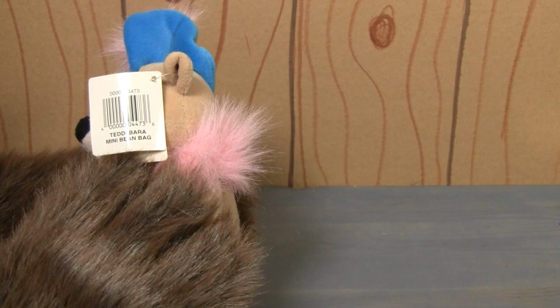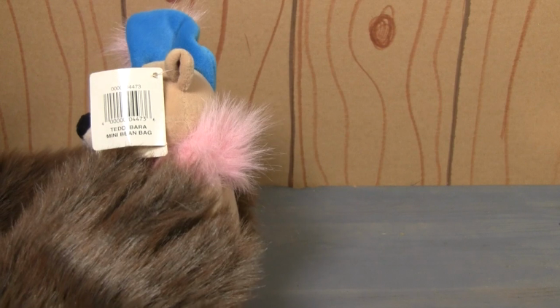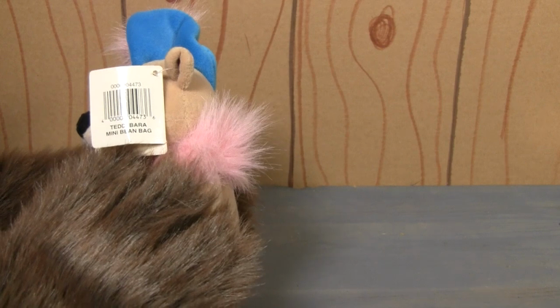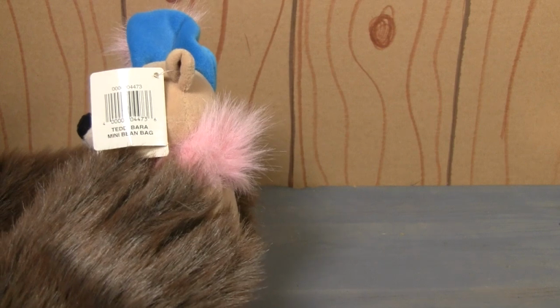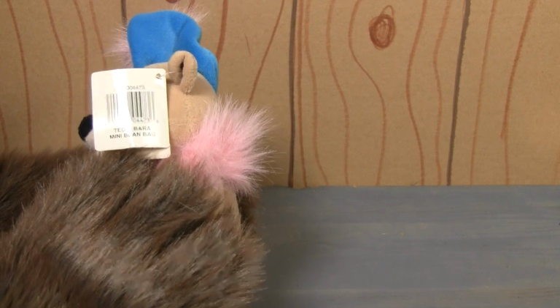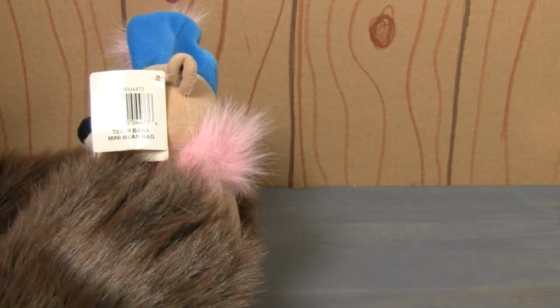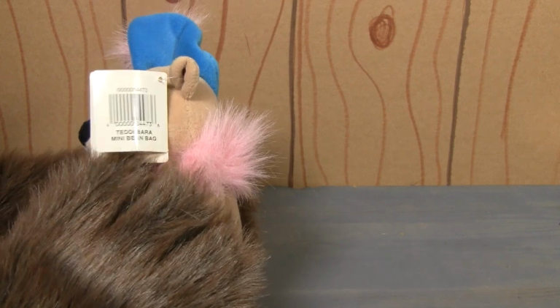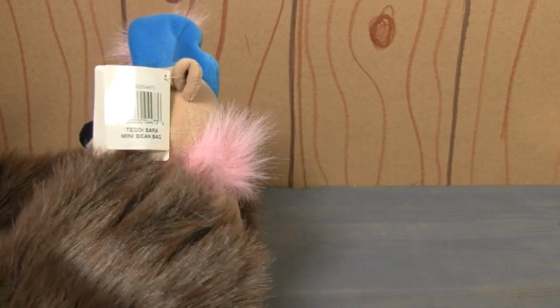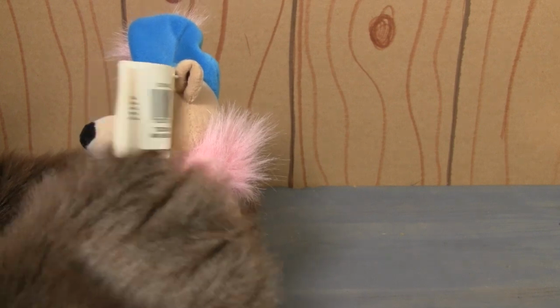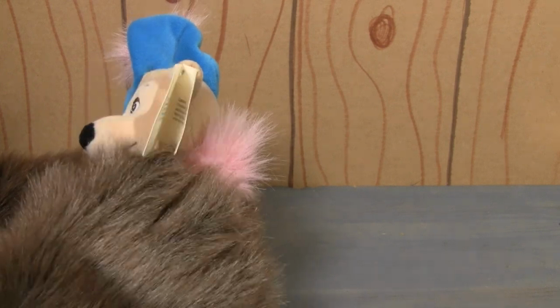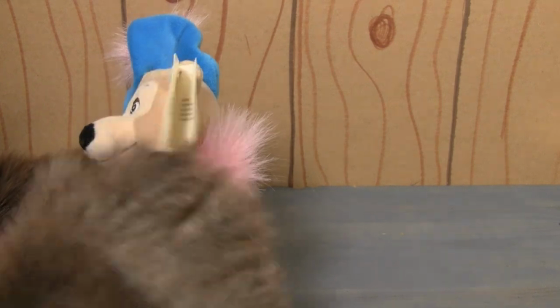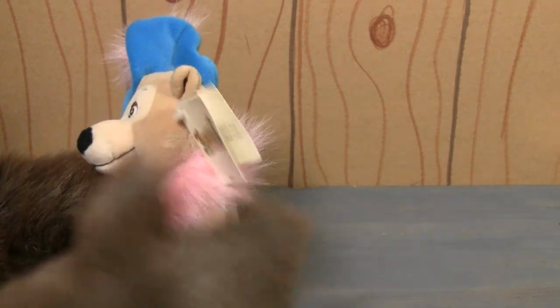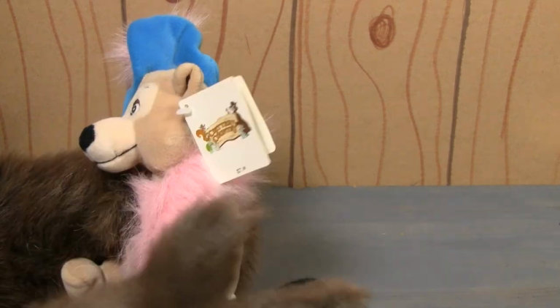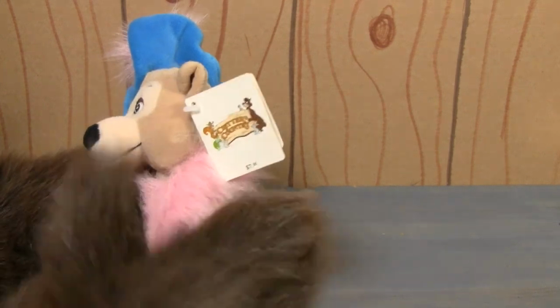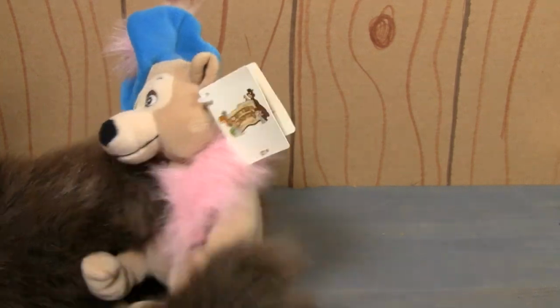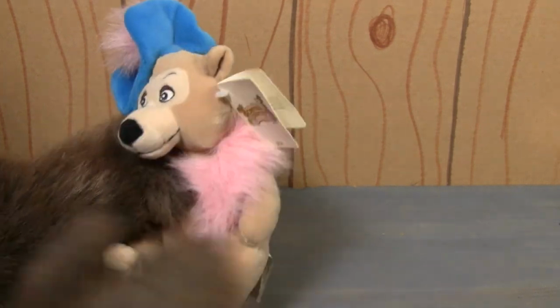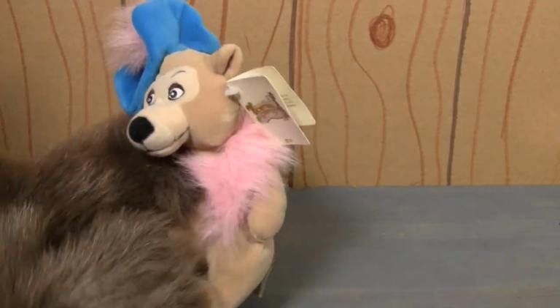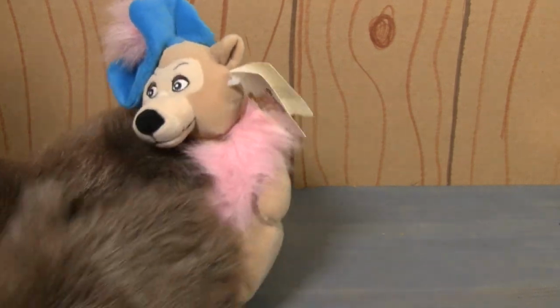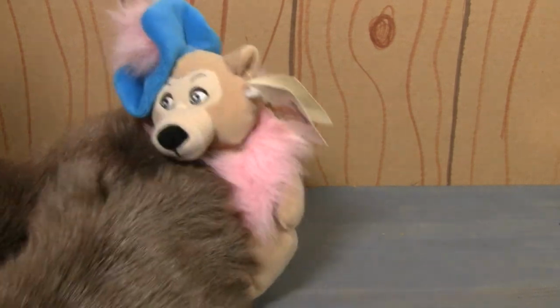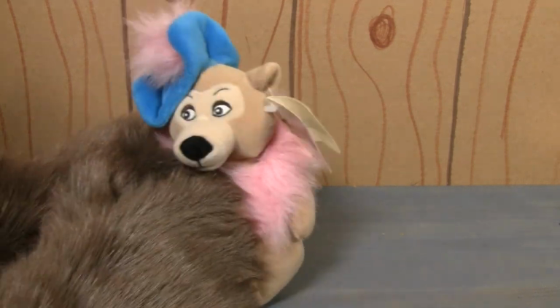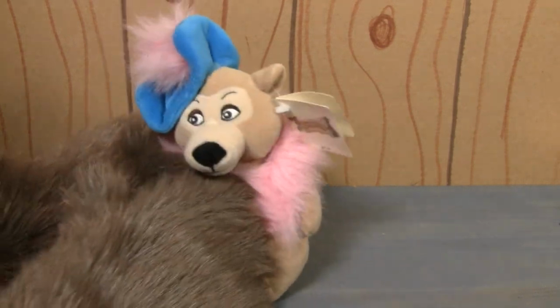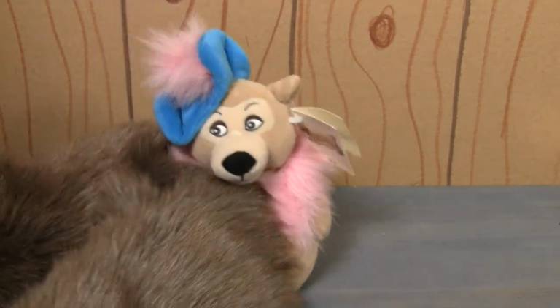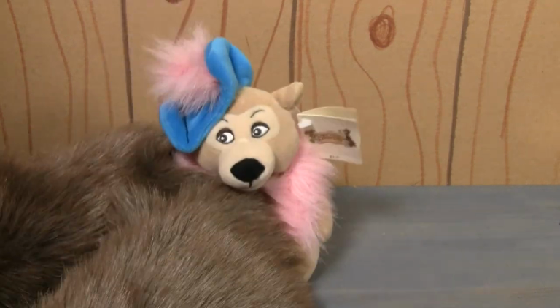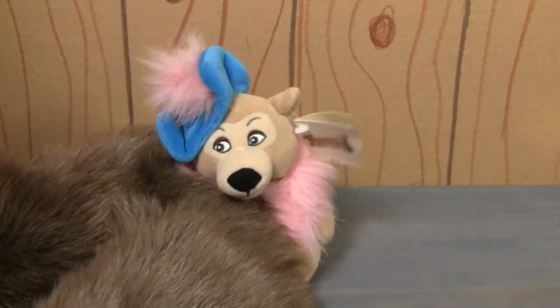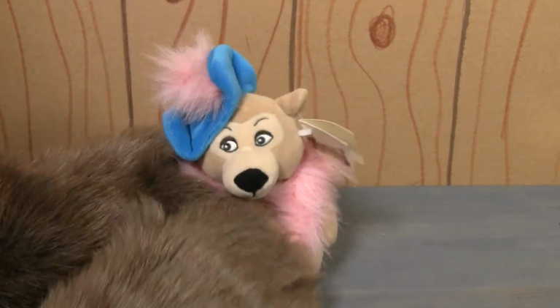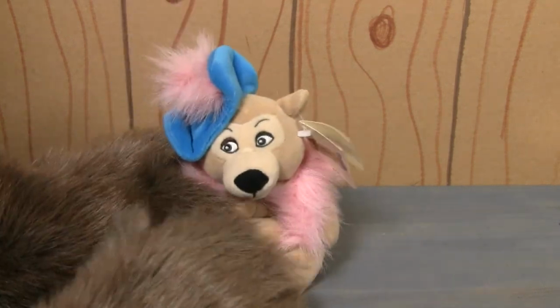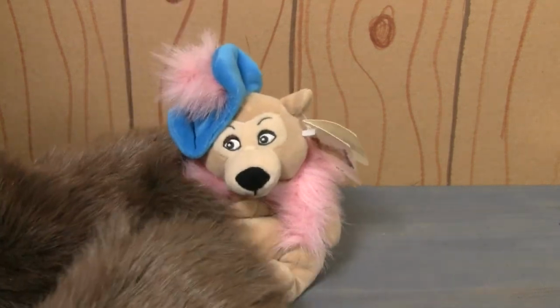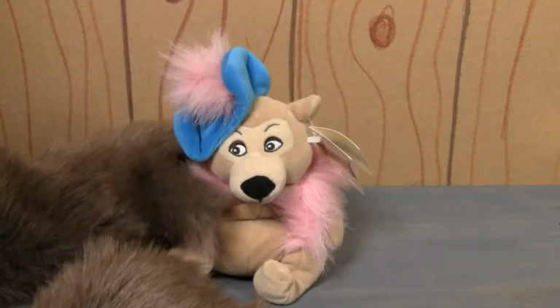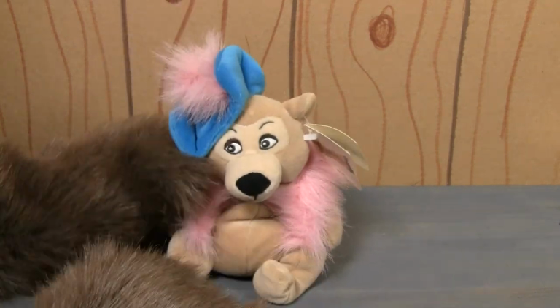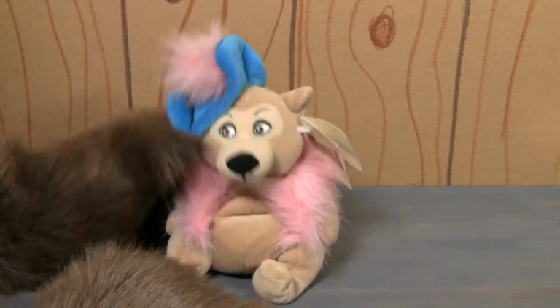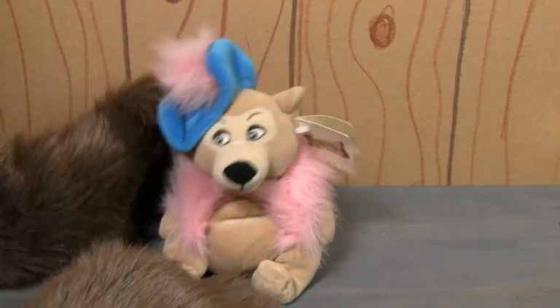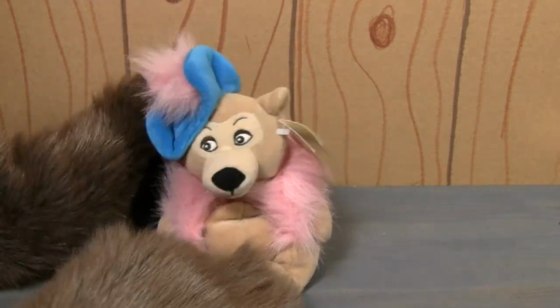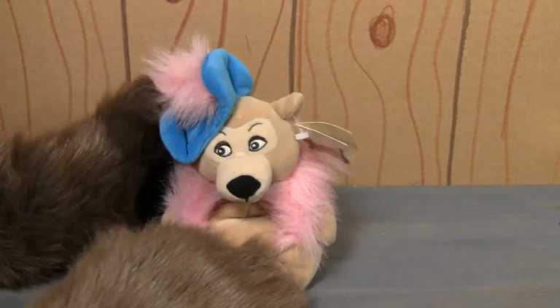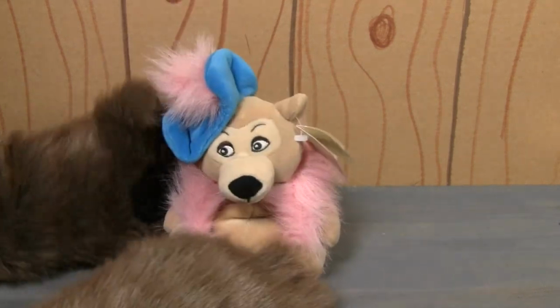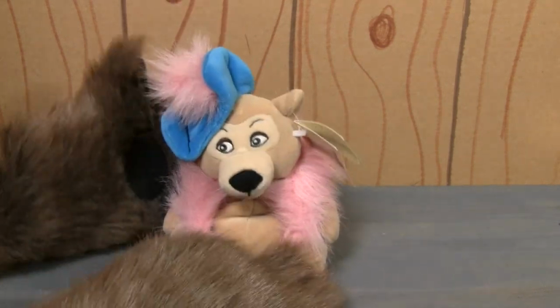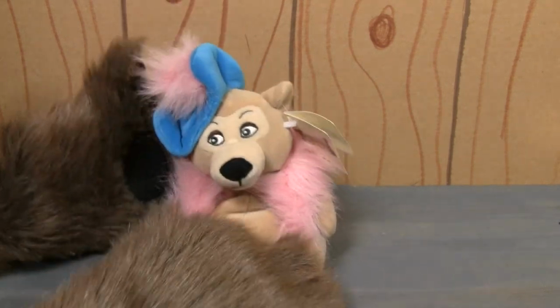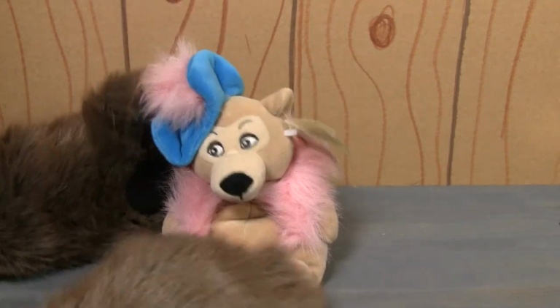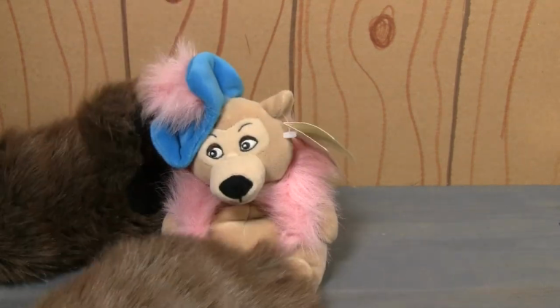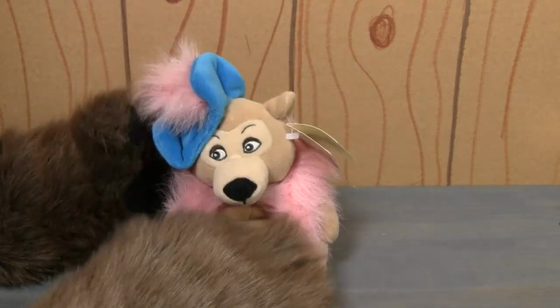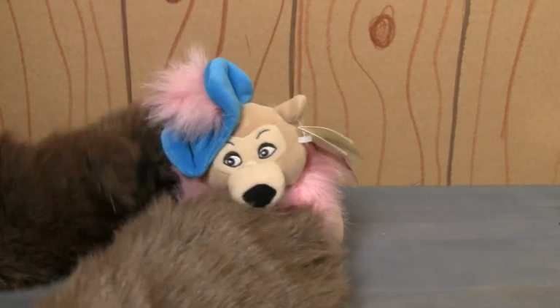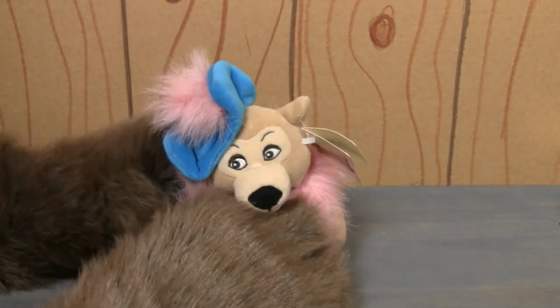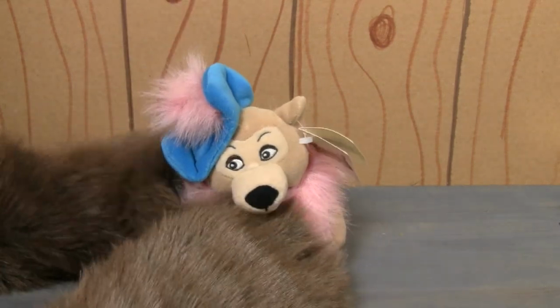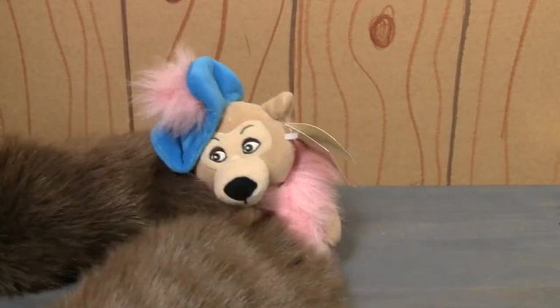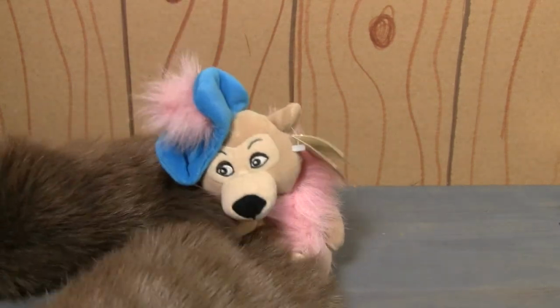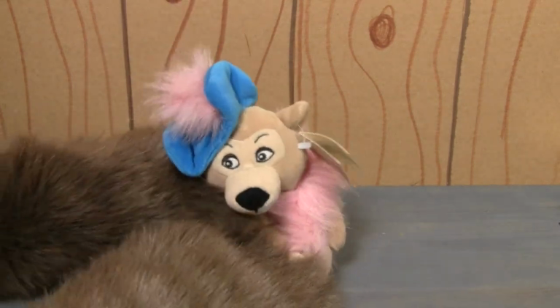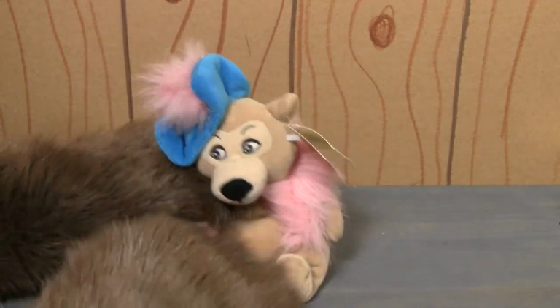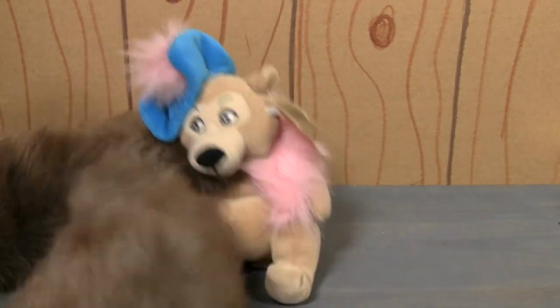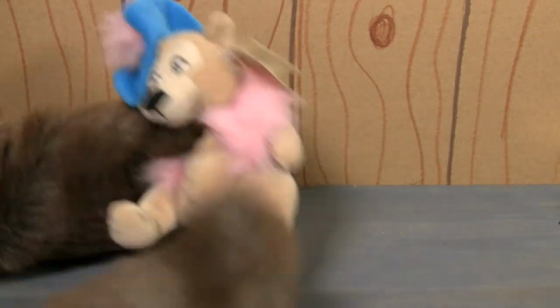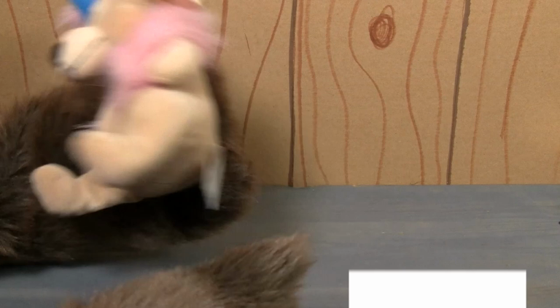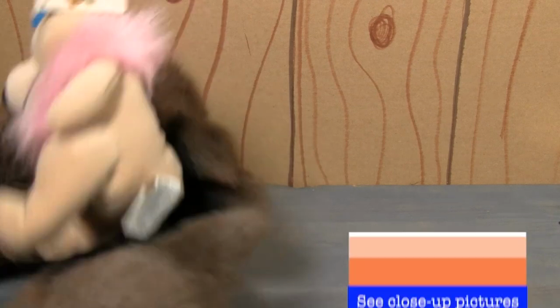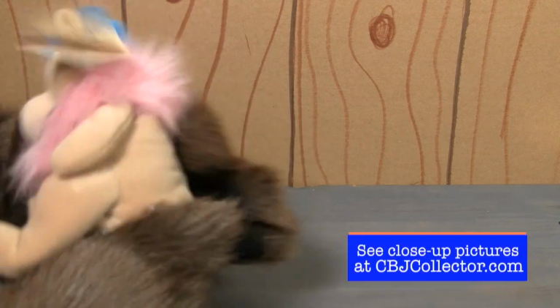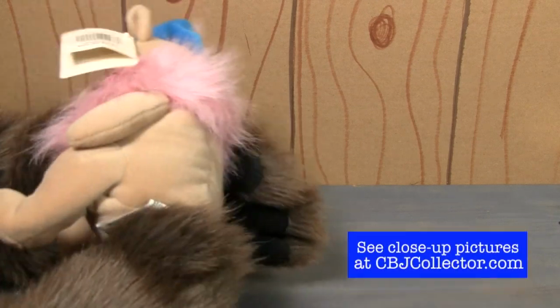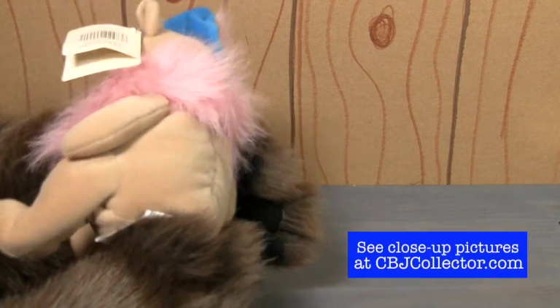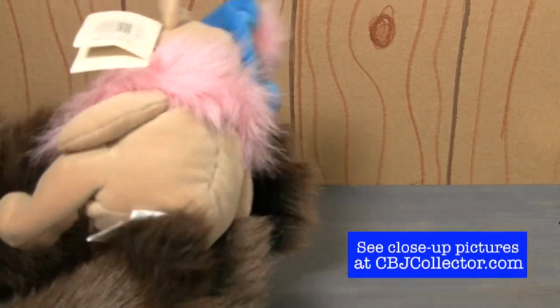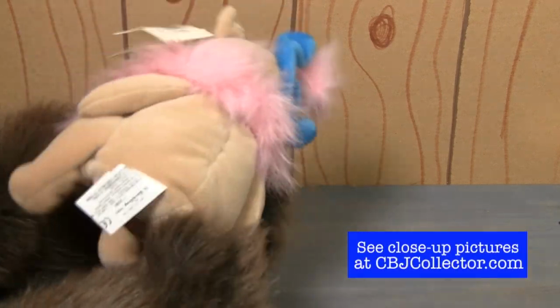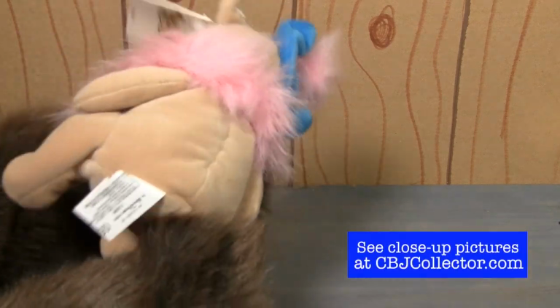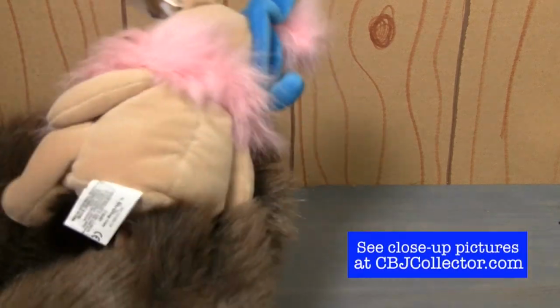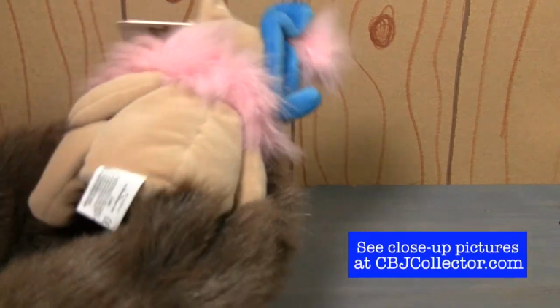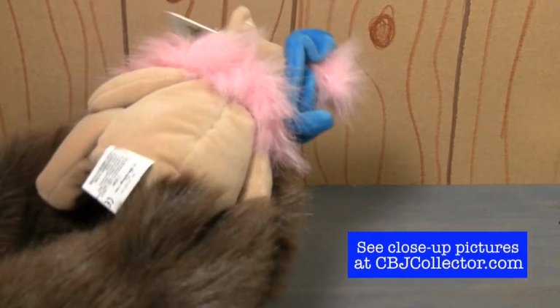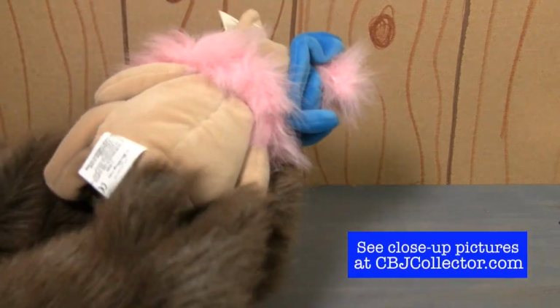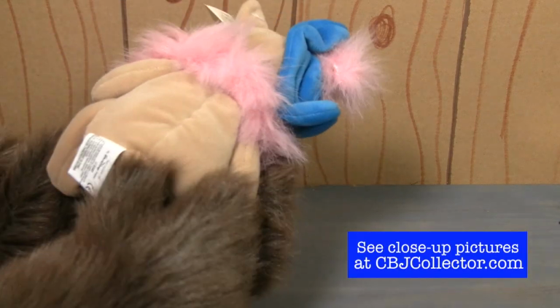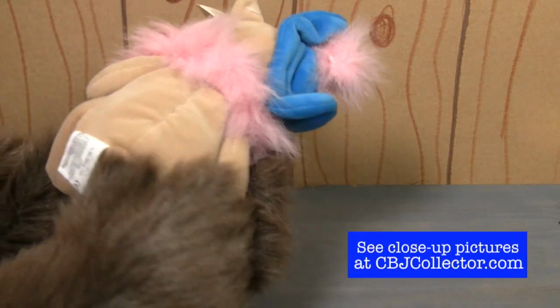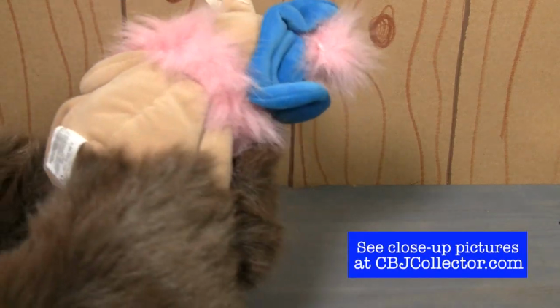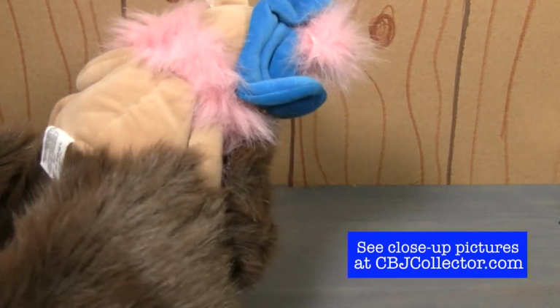But there's no sort of copyright date on any of these, and it's just a mini beanbag plush.